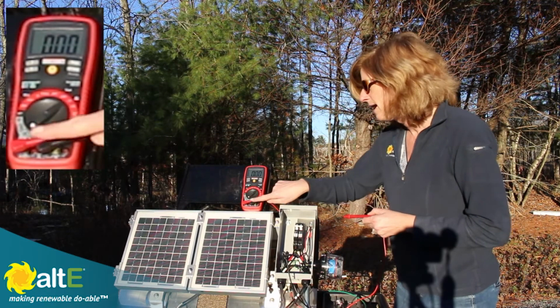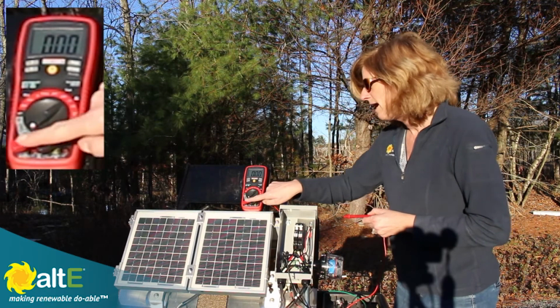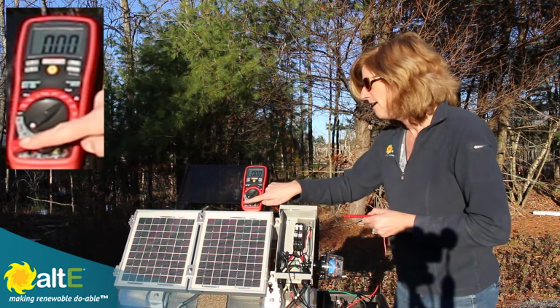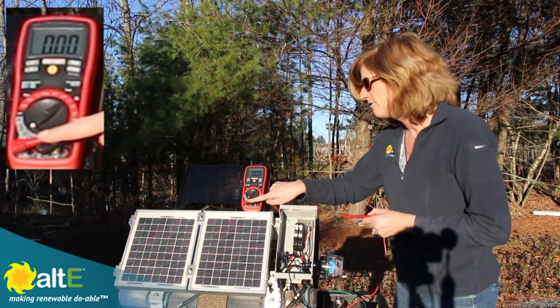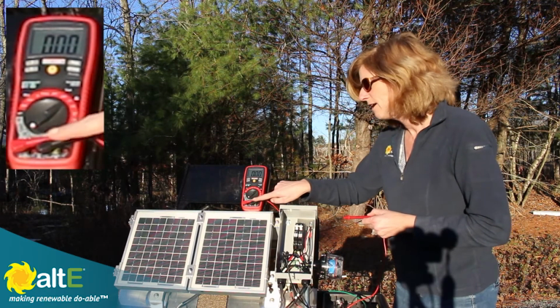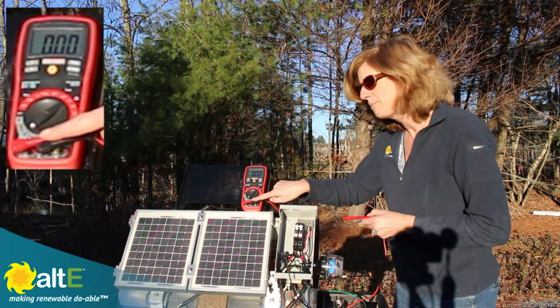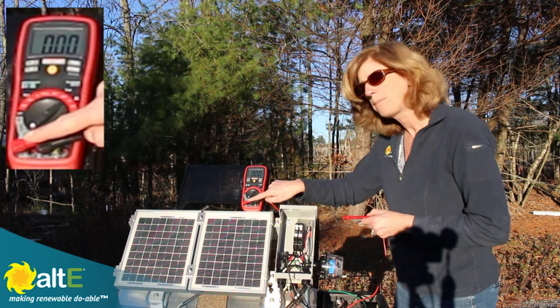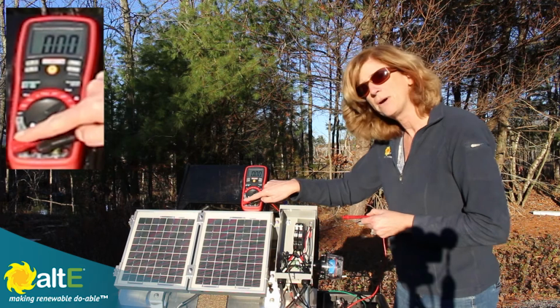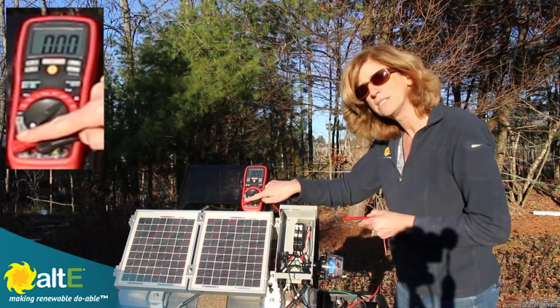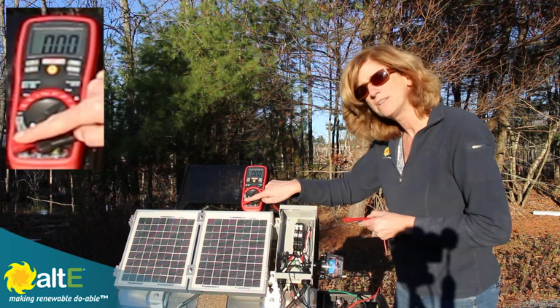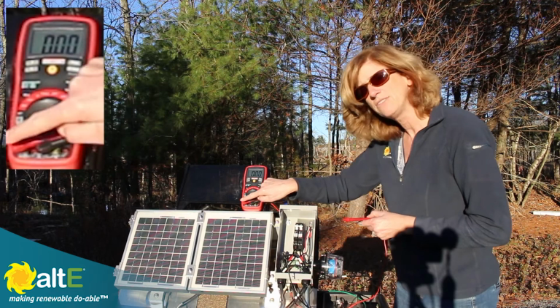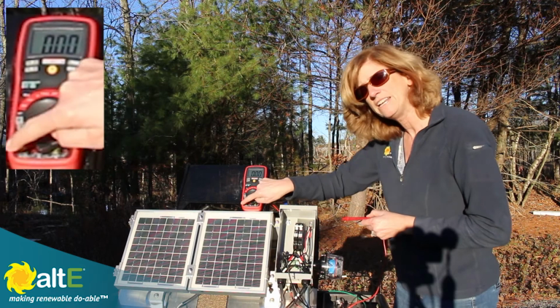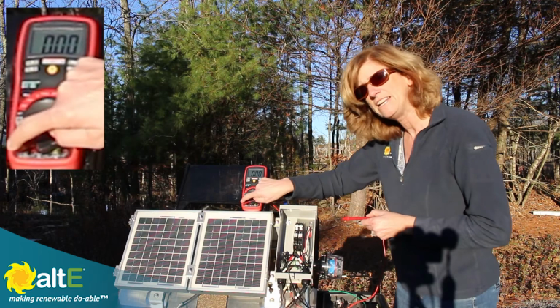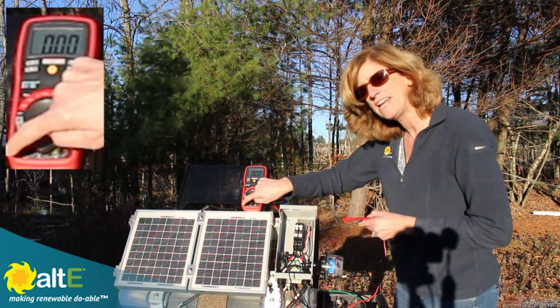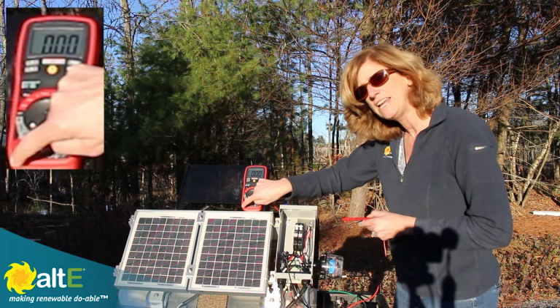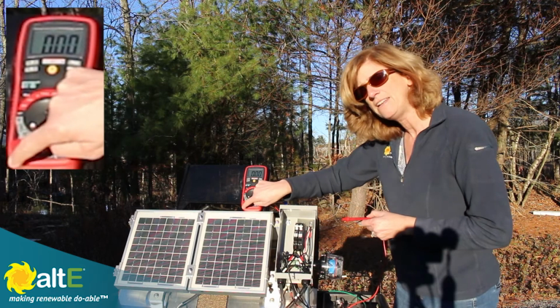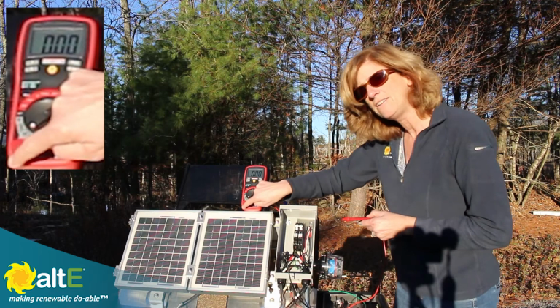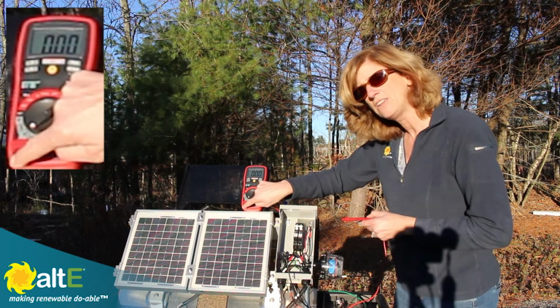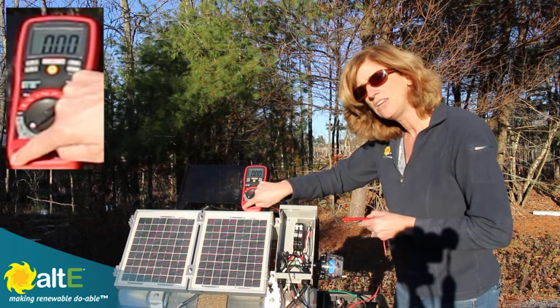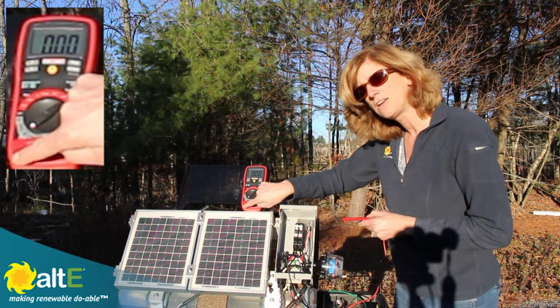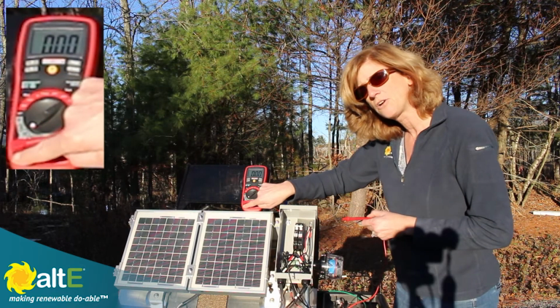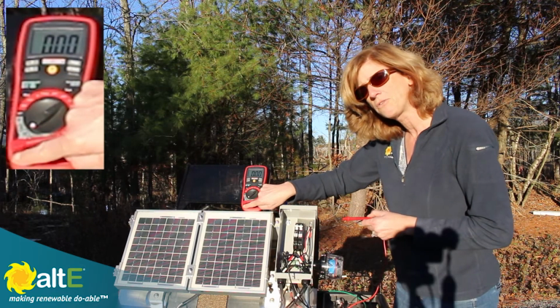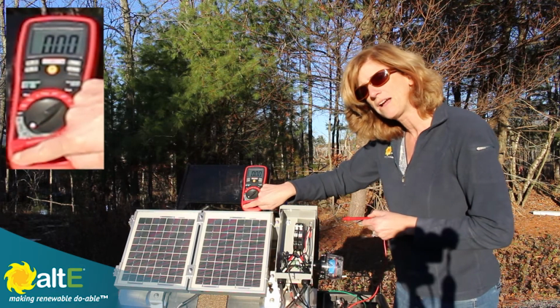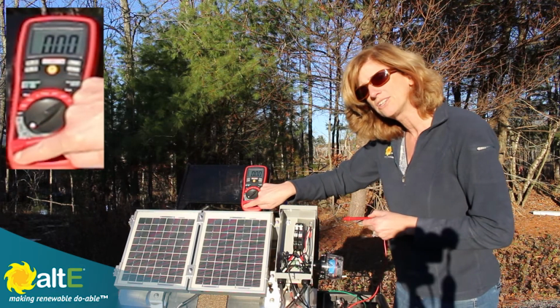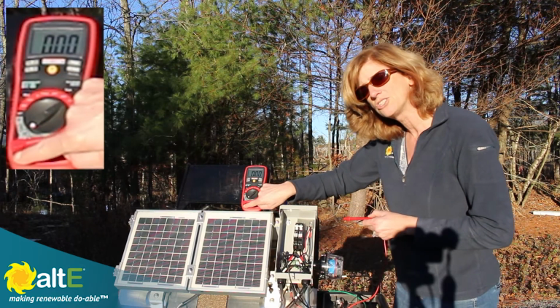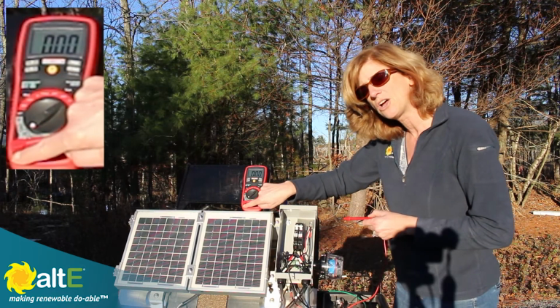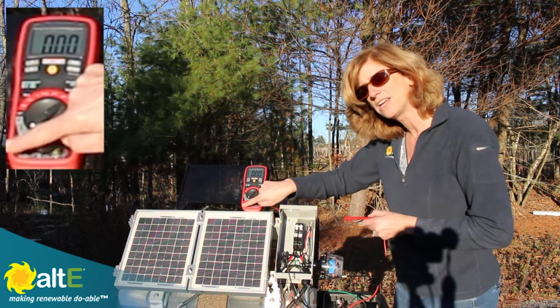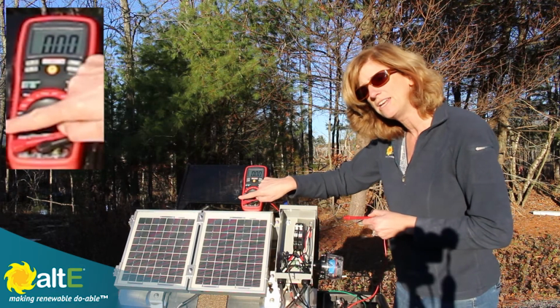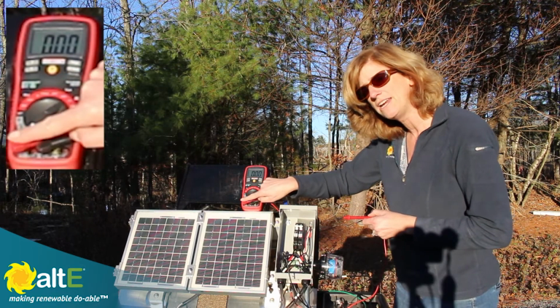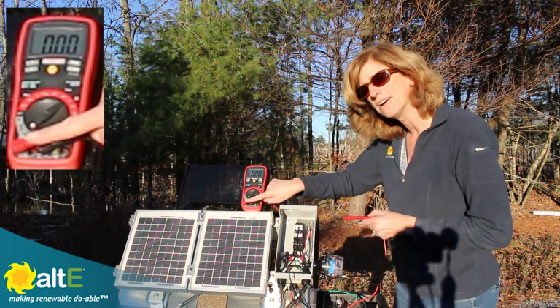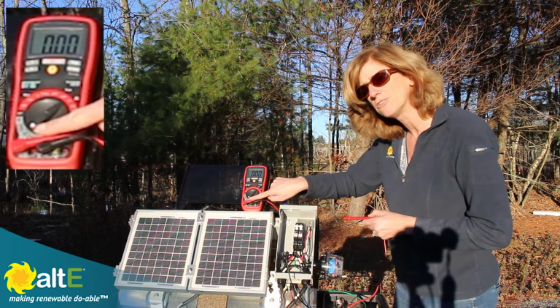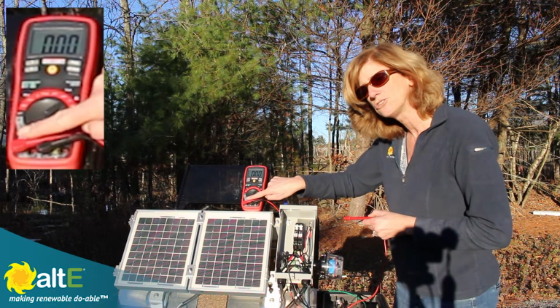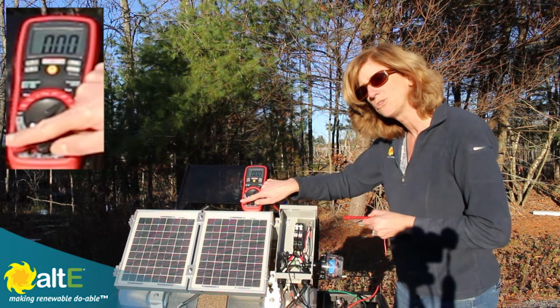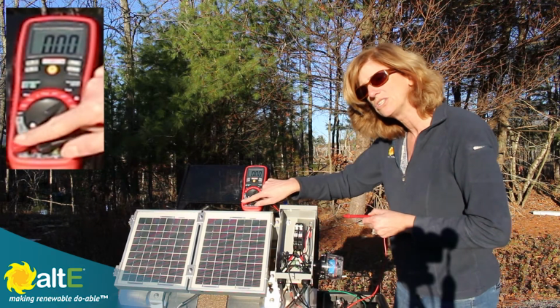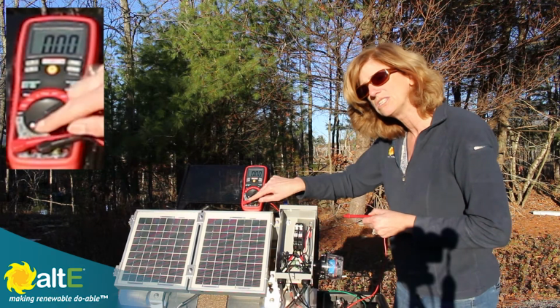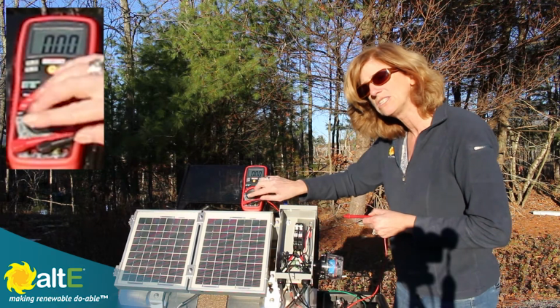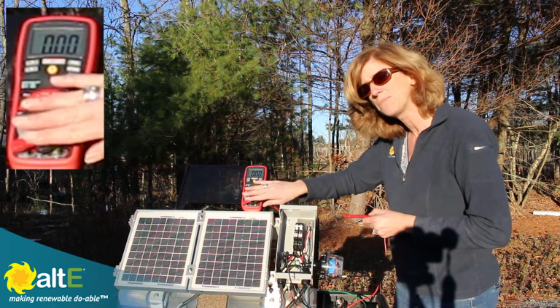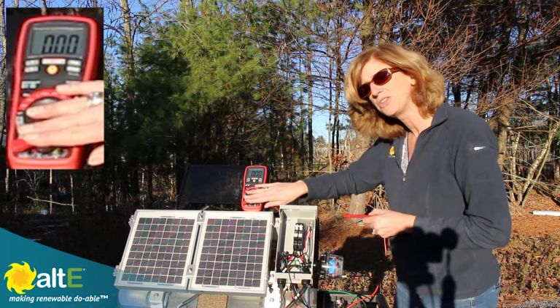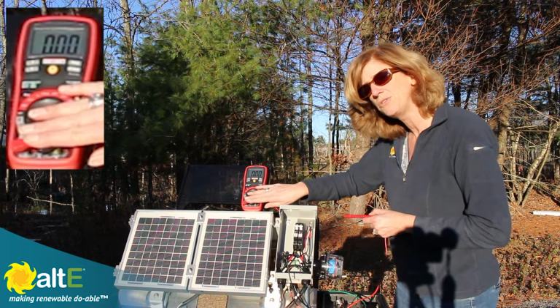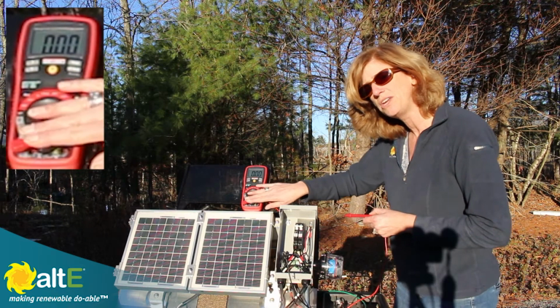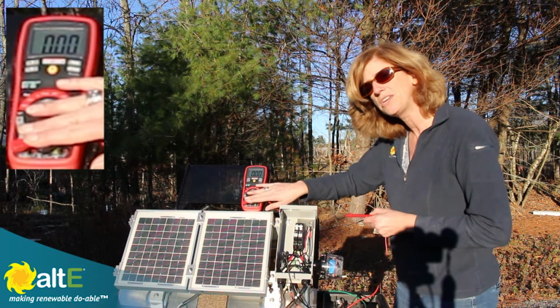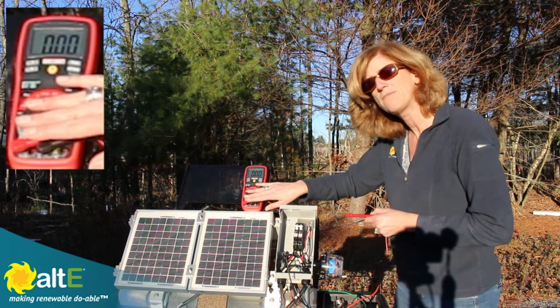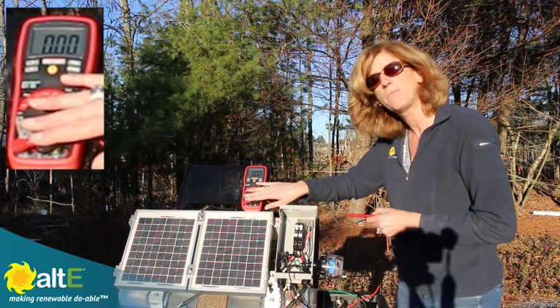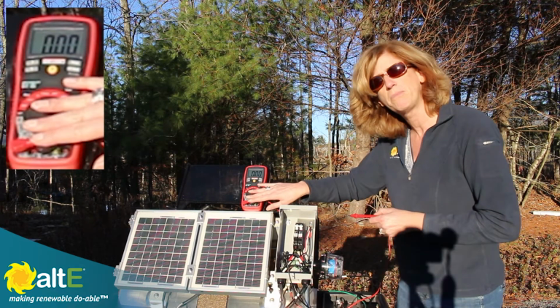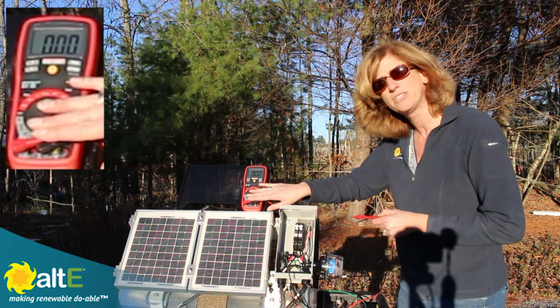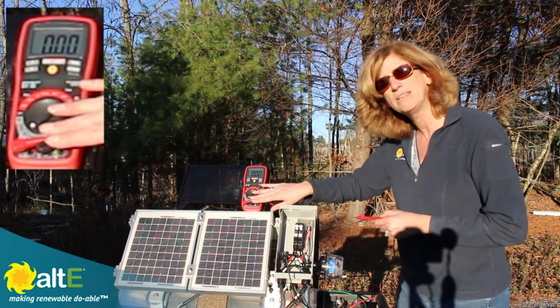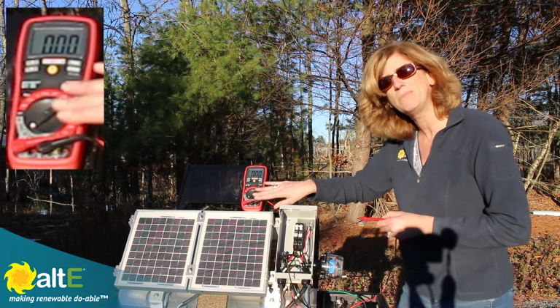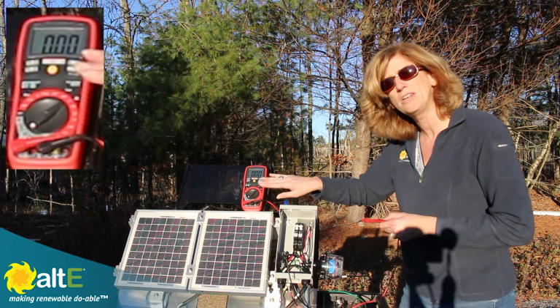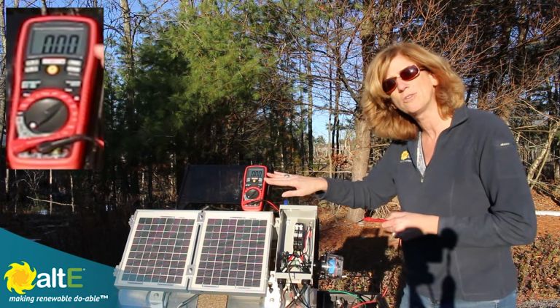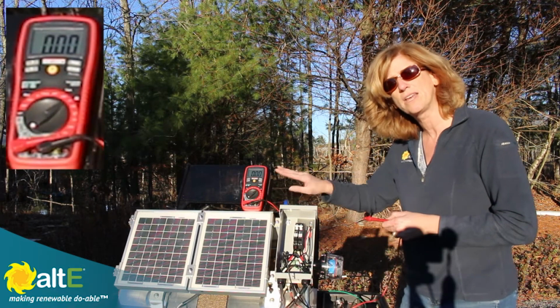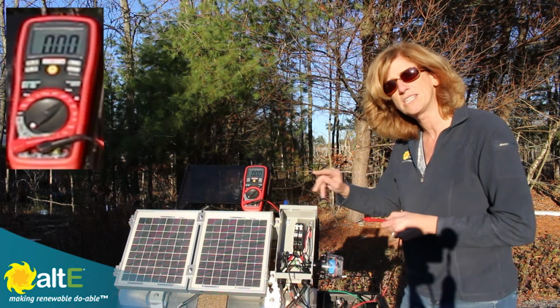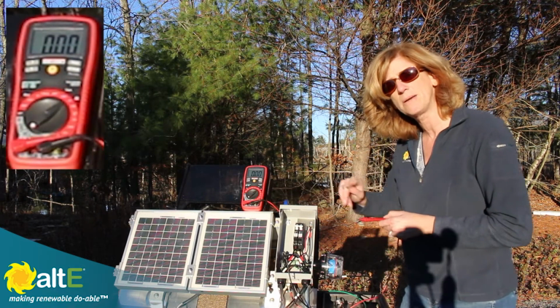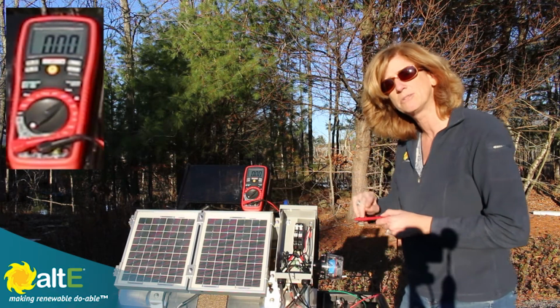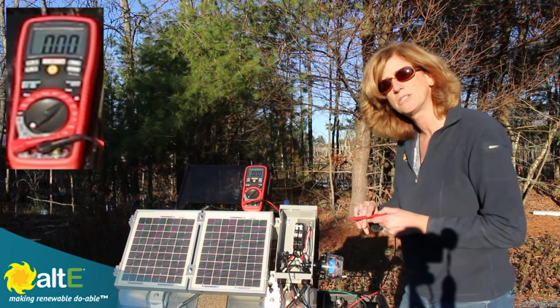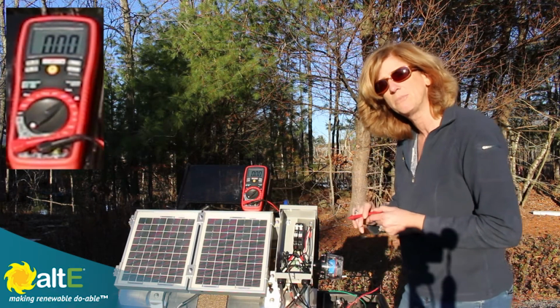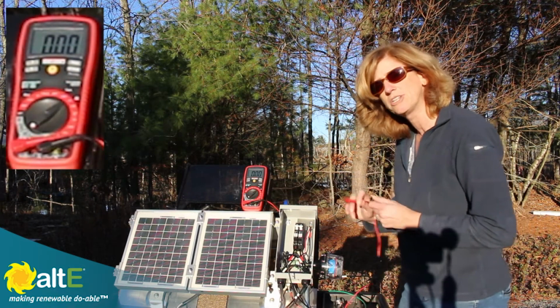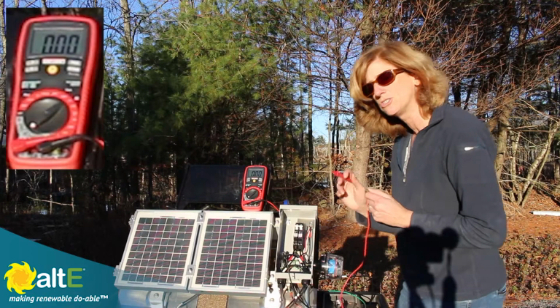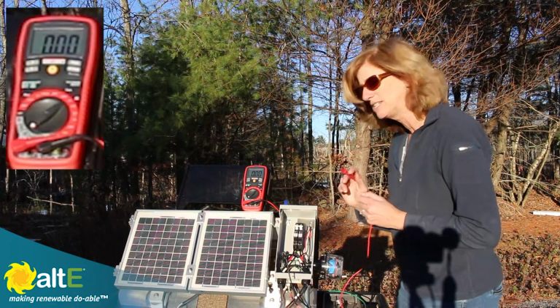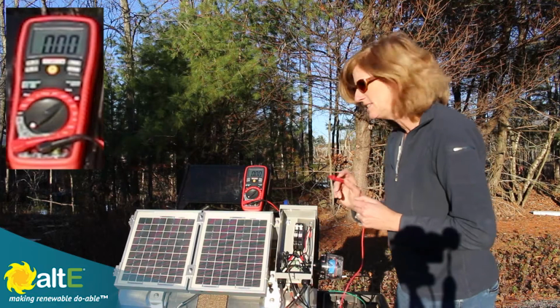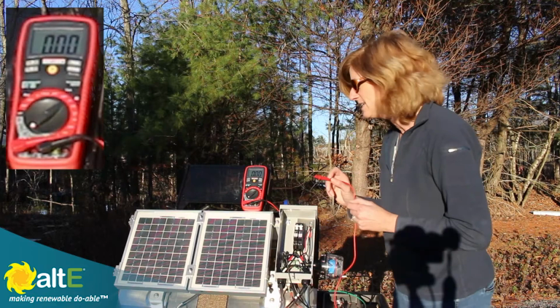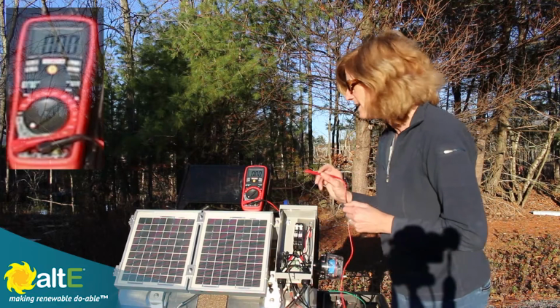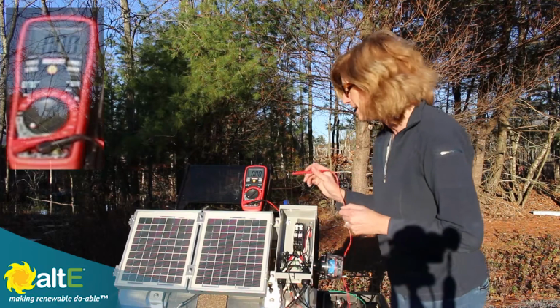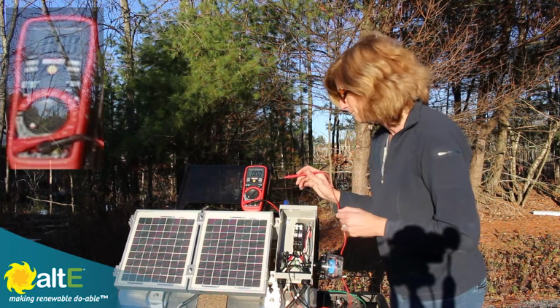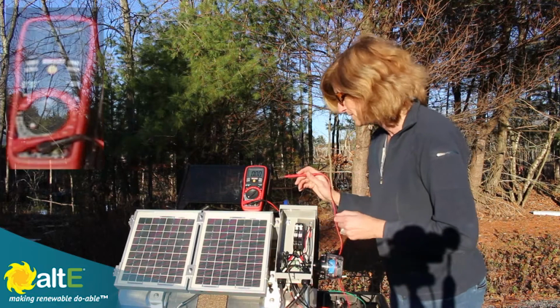I've got my positive lead in the correct socket. This is something you need — a multimeter that's able to measure DC amps.